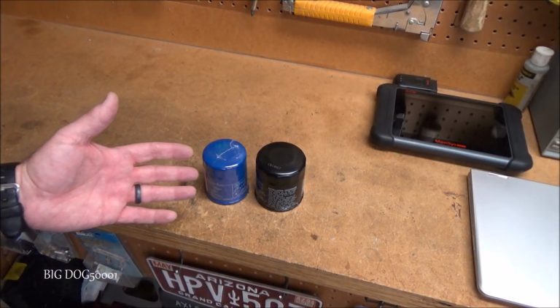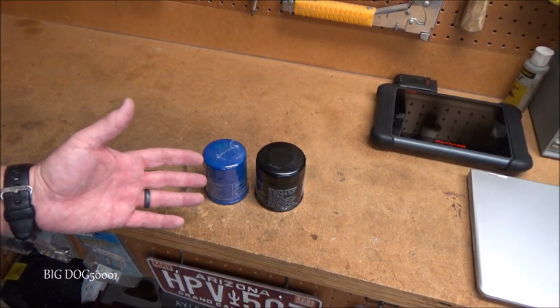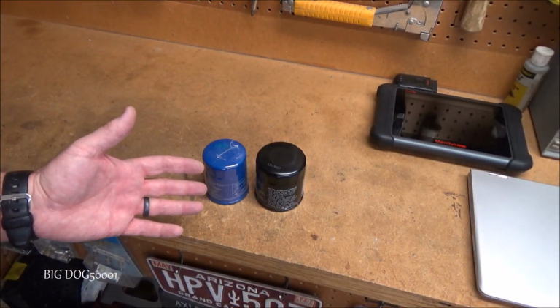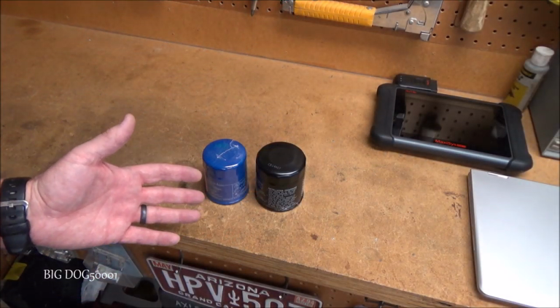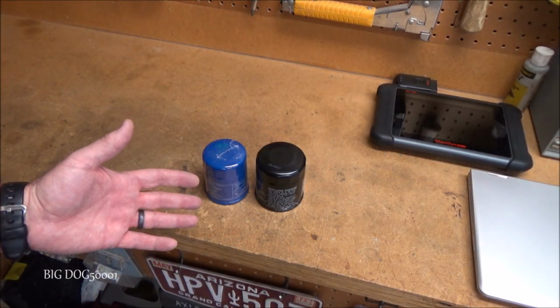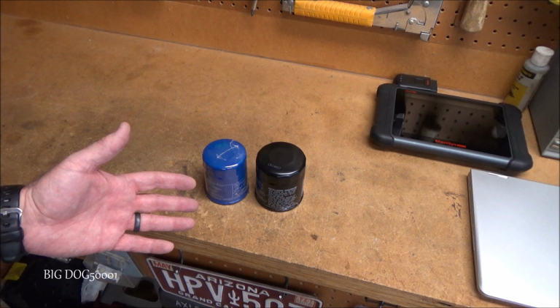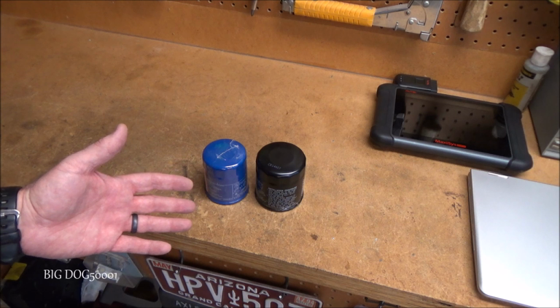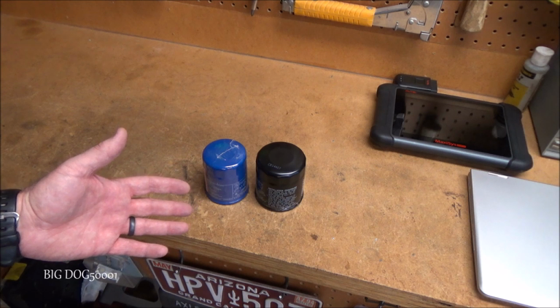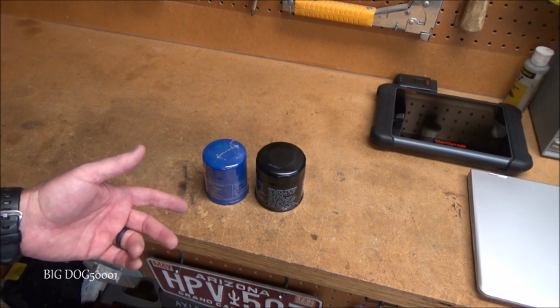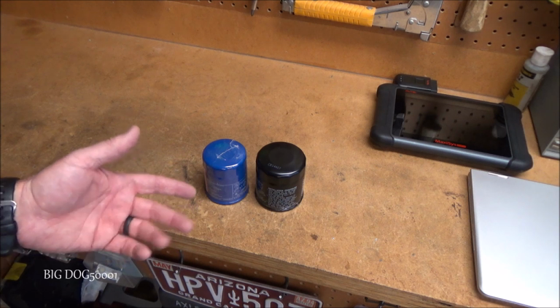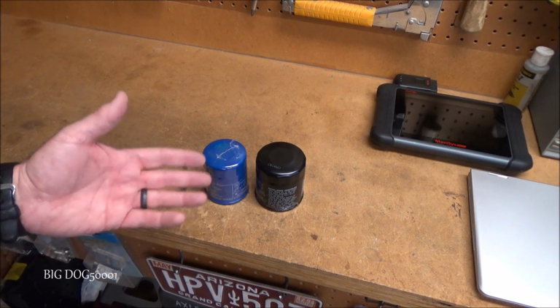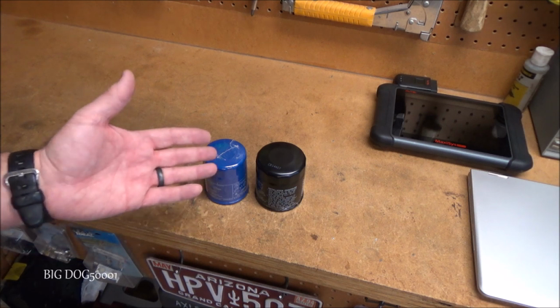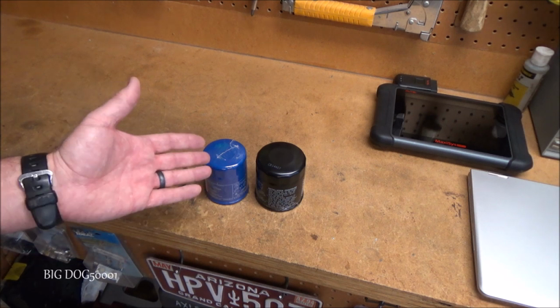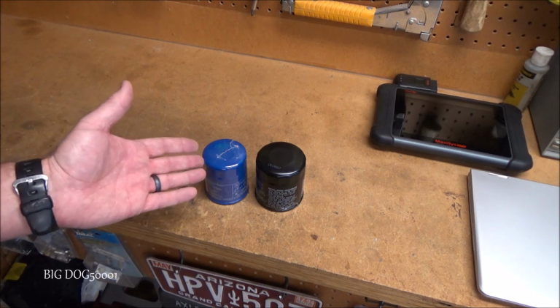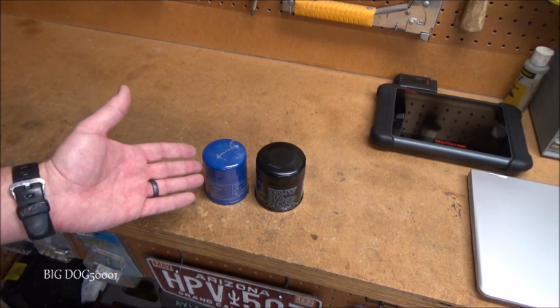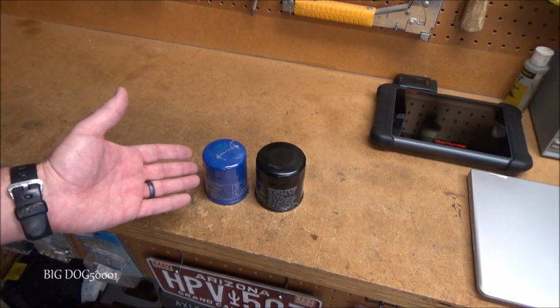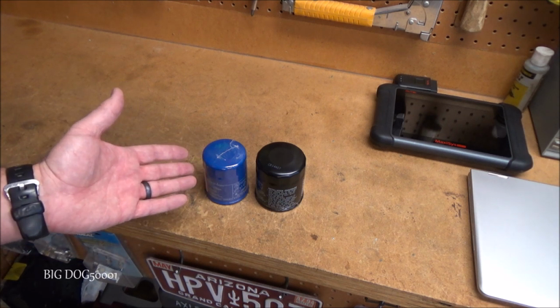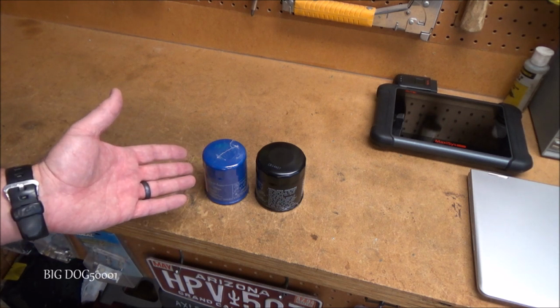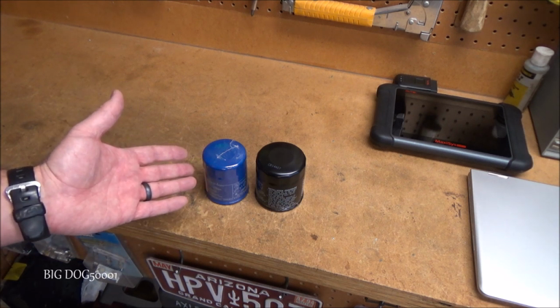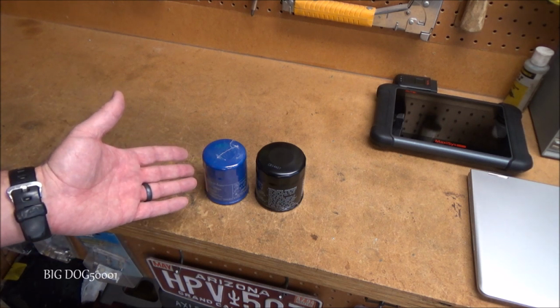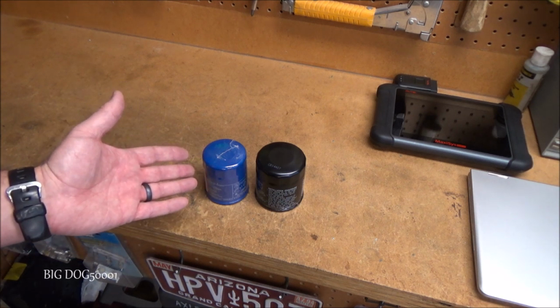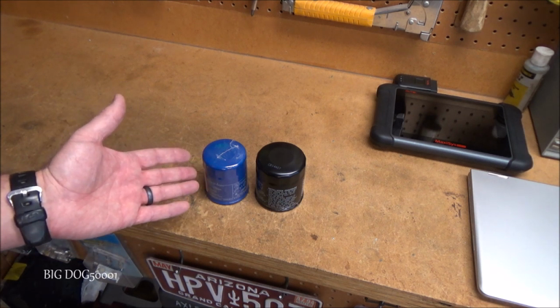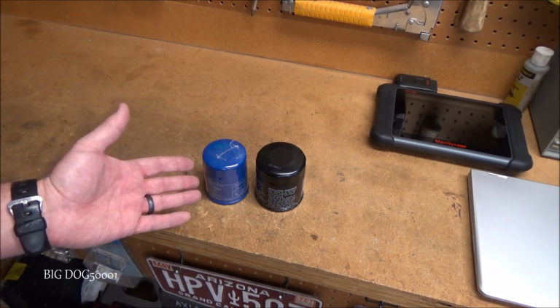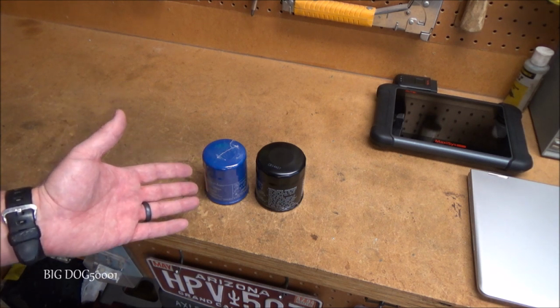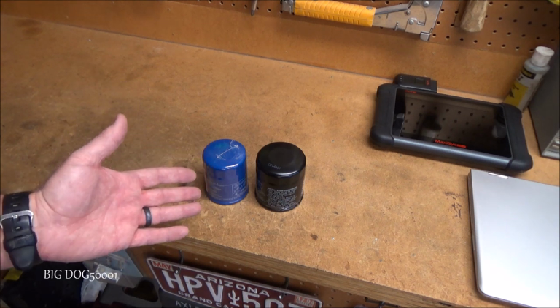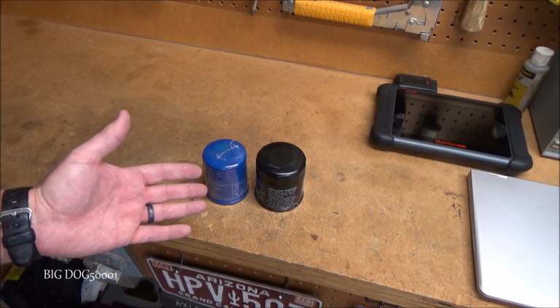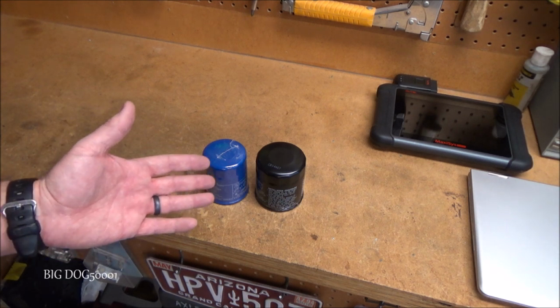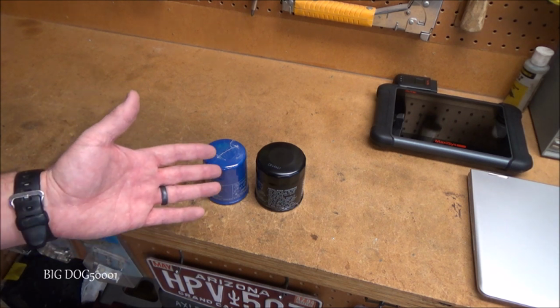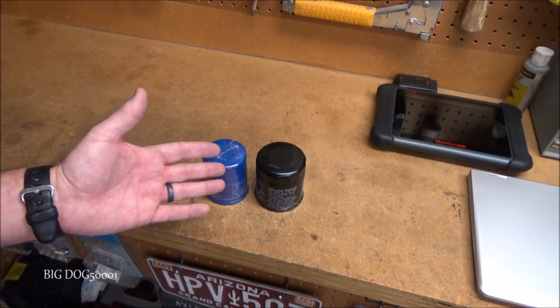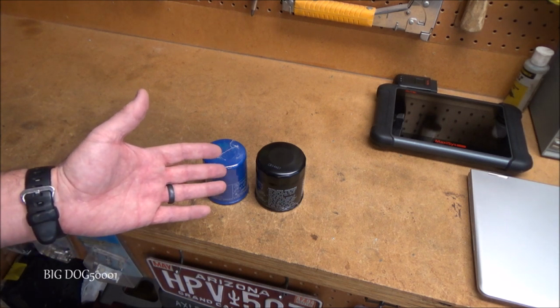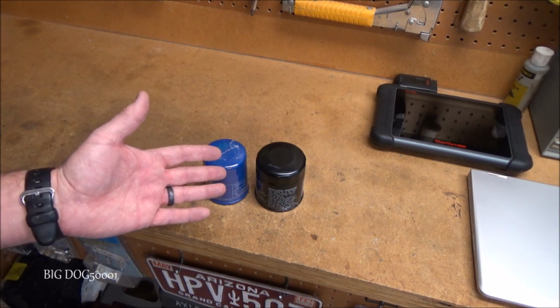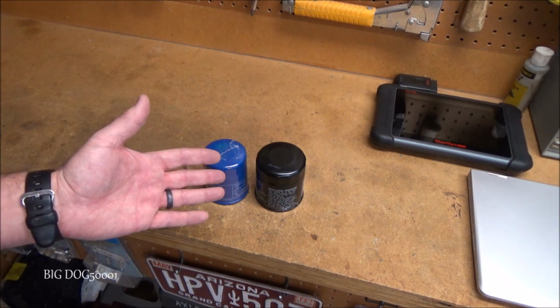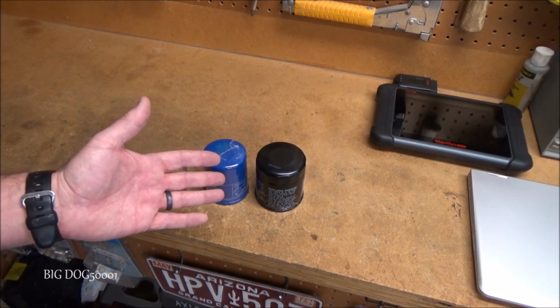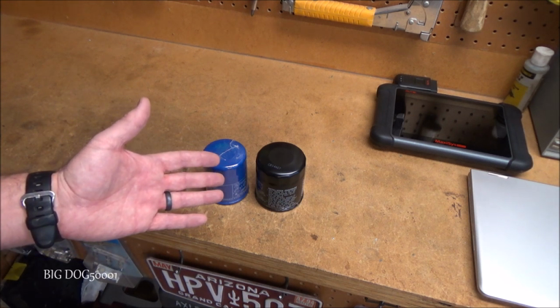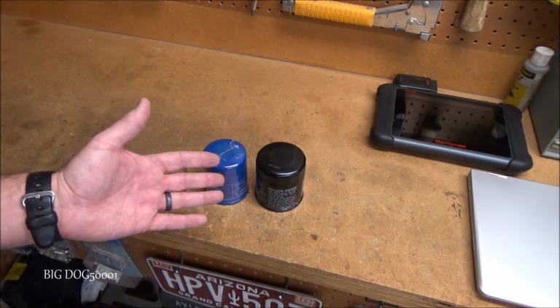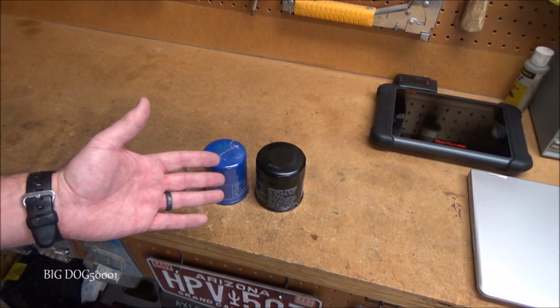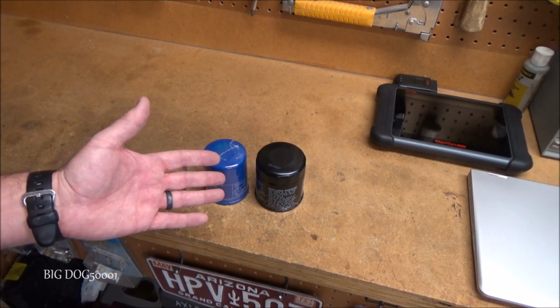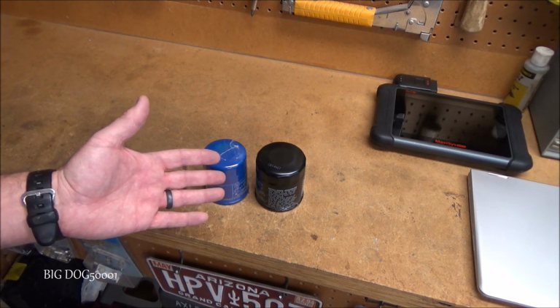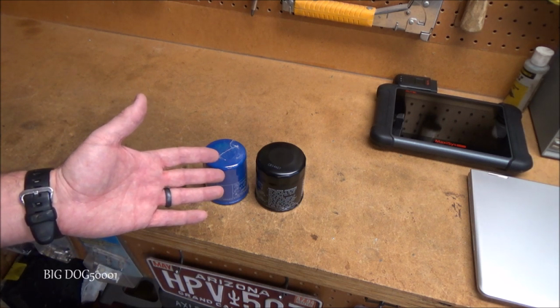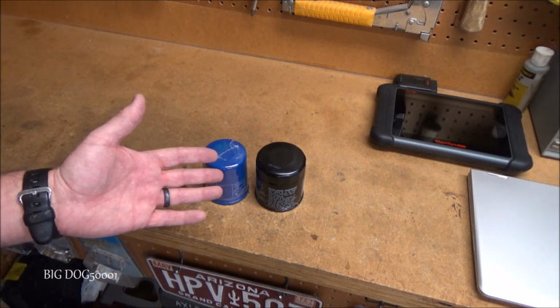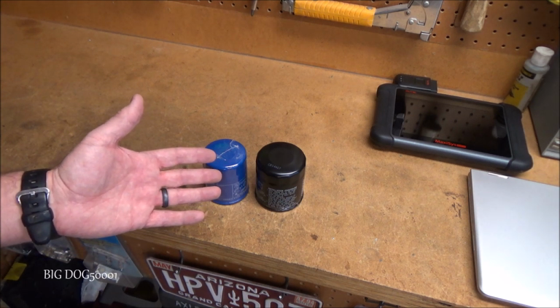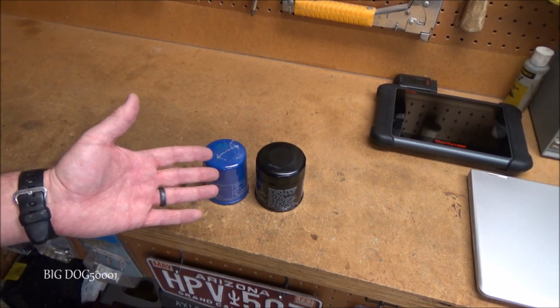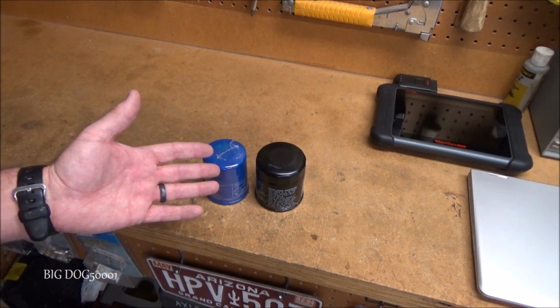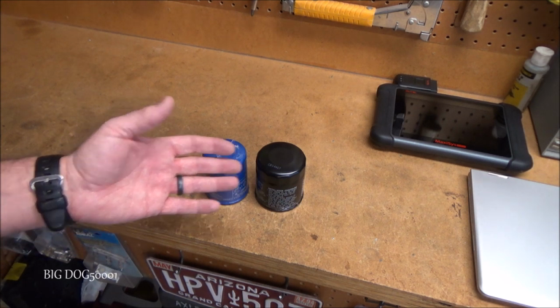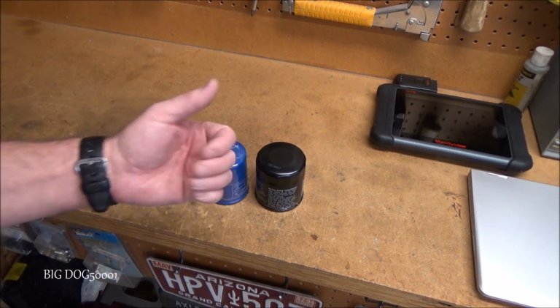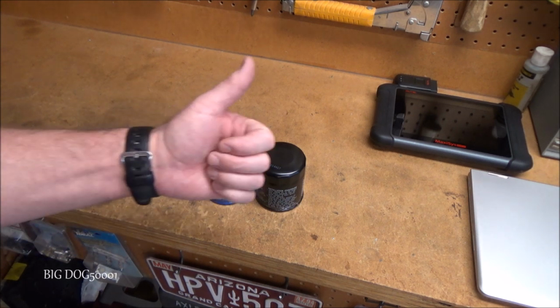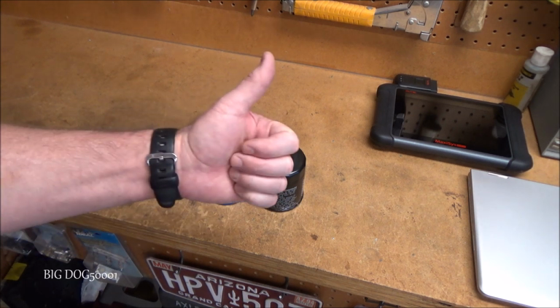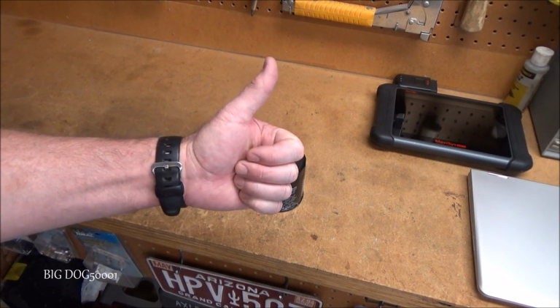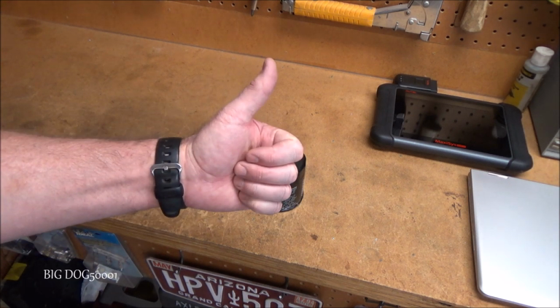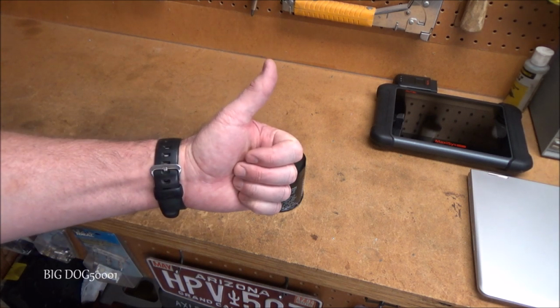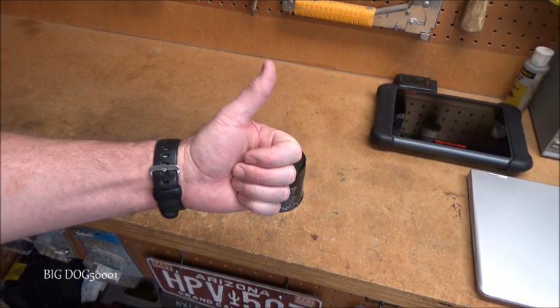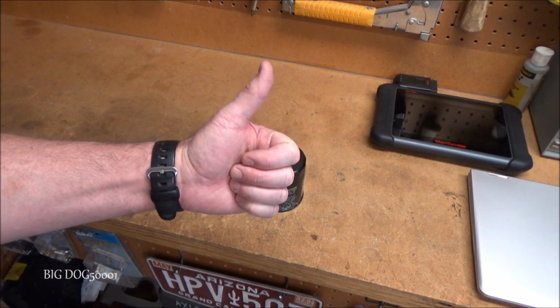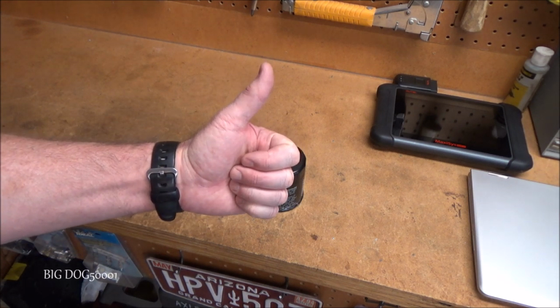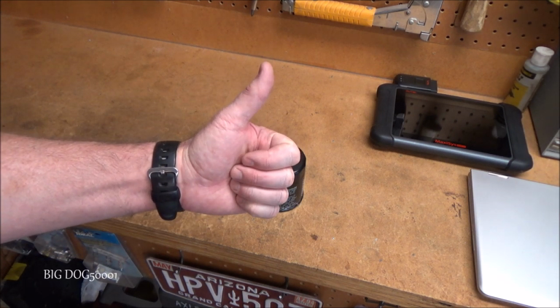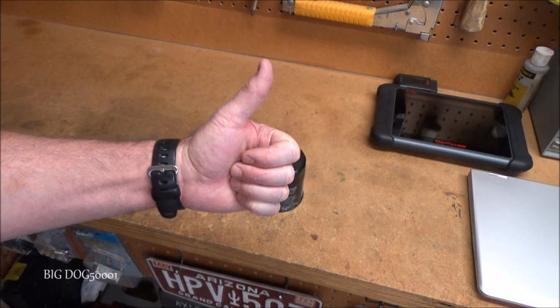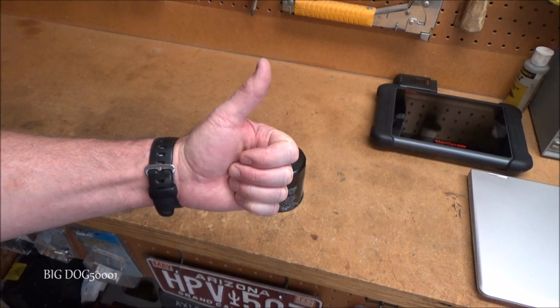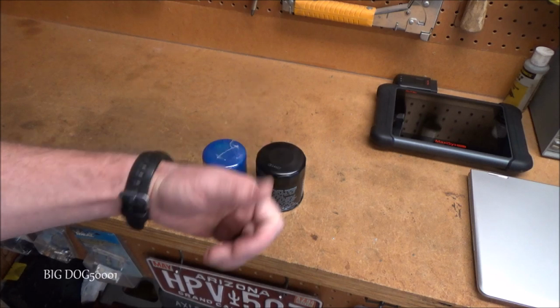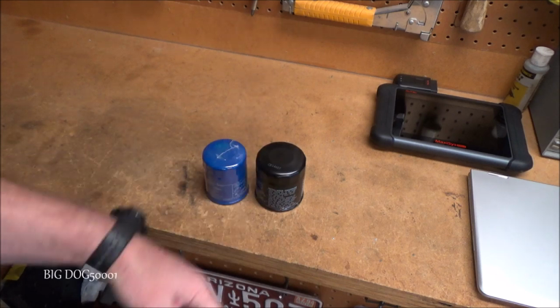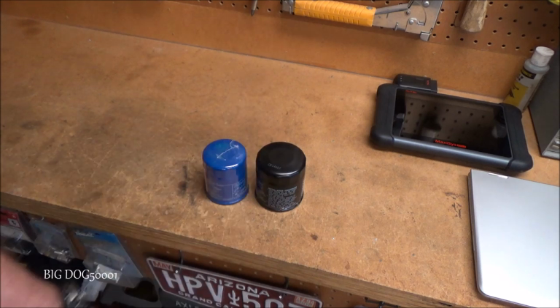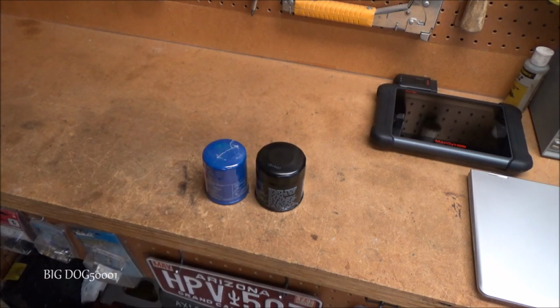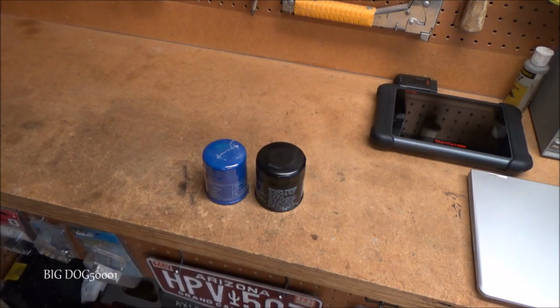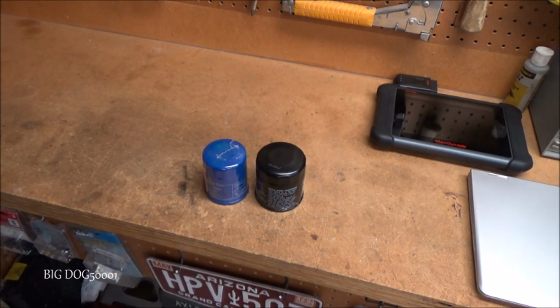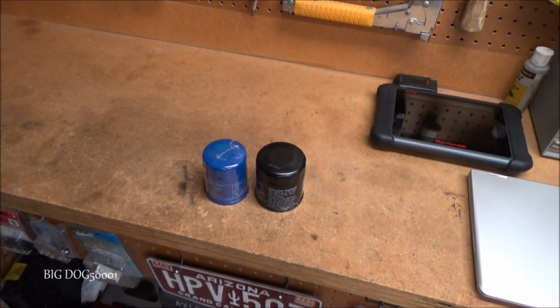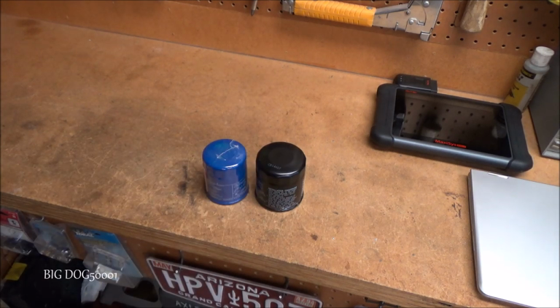Hopefully after watching this video you're a little more educated on used engine oil filters. As always, if the video helped you out and you liked it, make sure to give it a thumbs up. Thanks for watching.